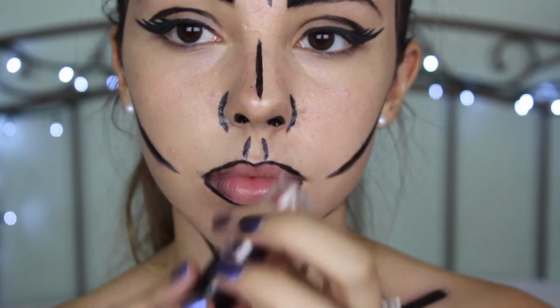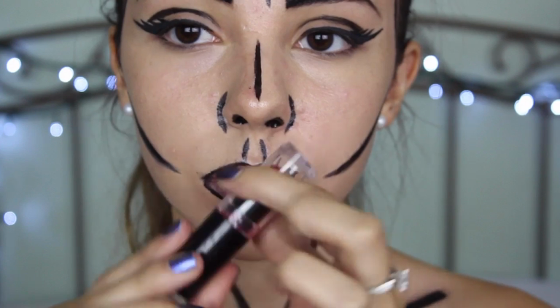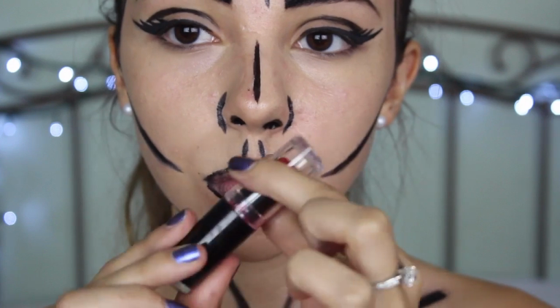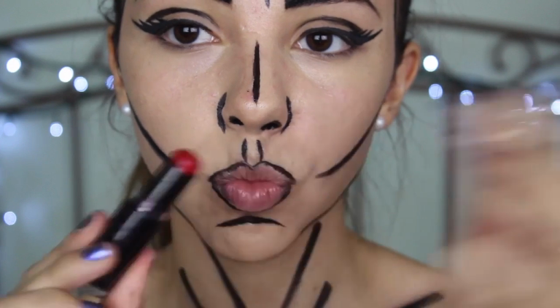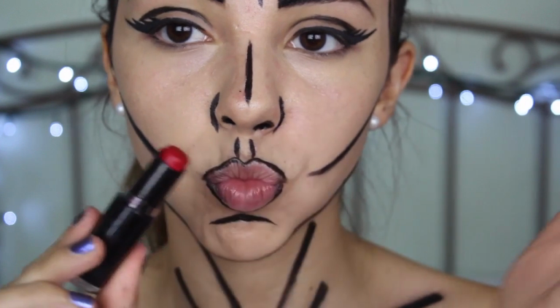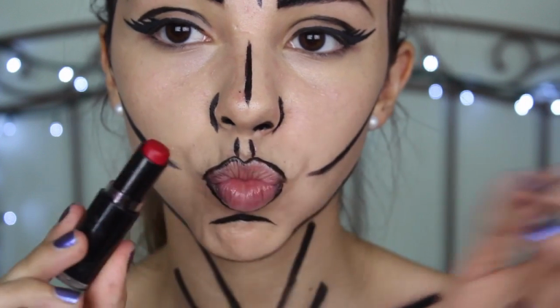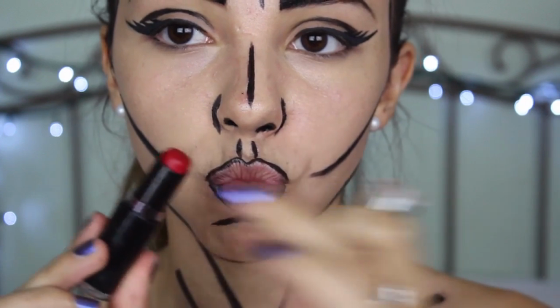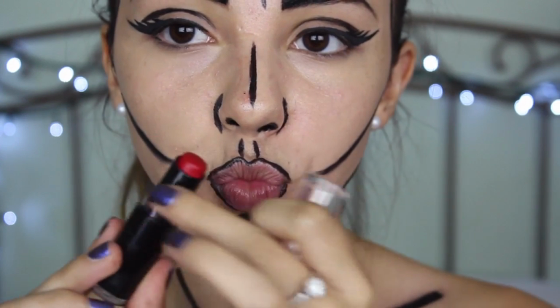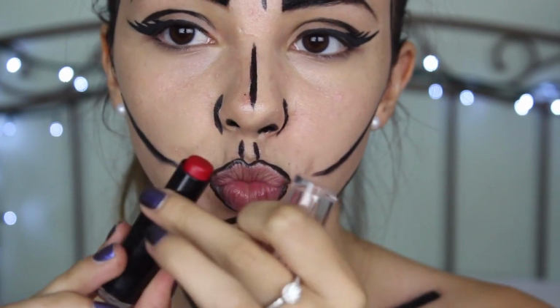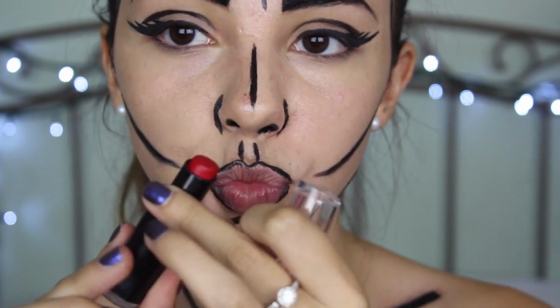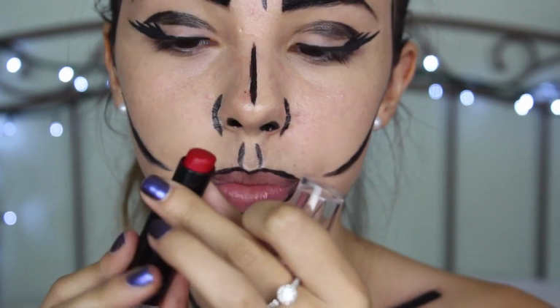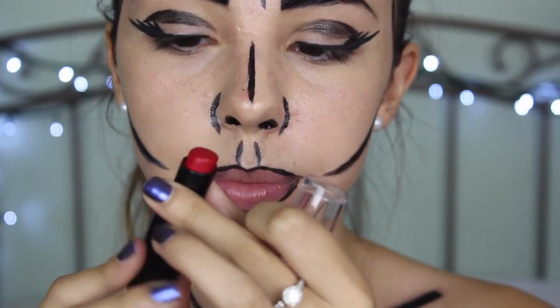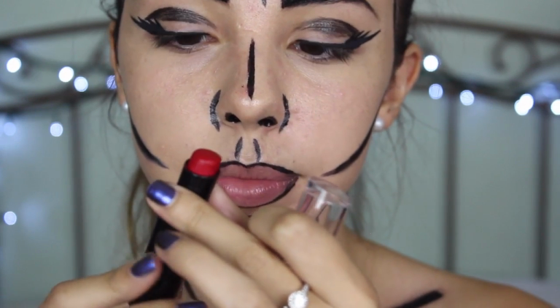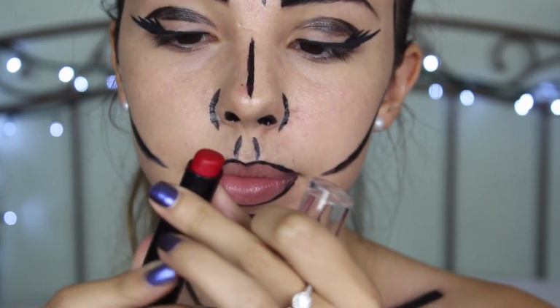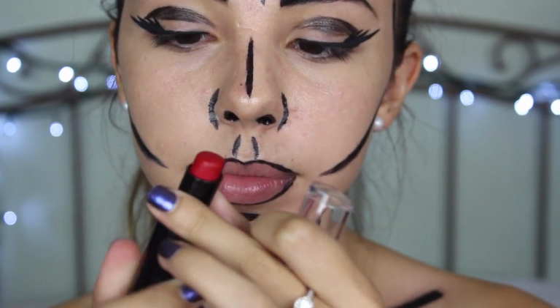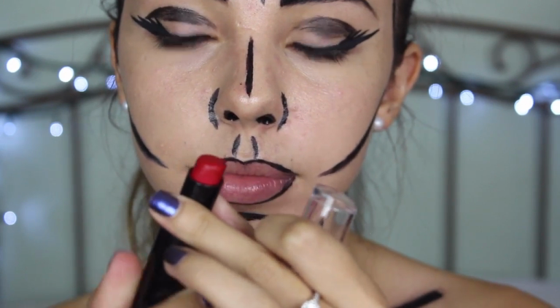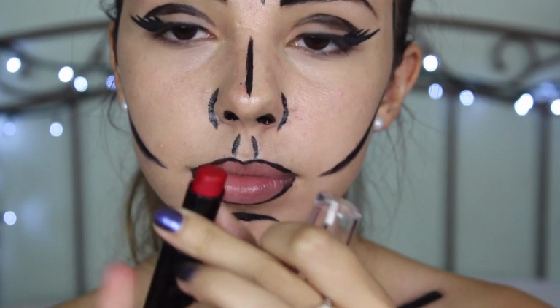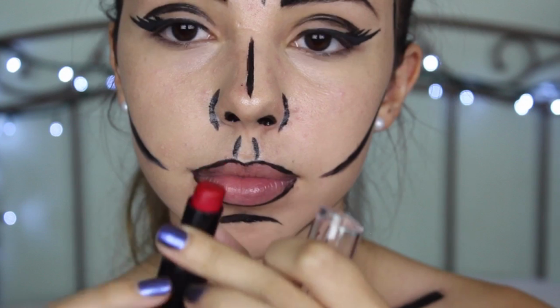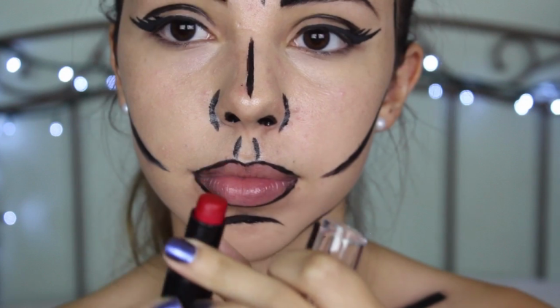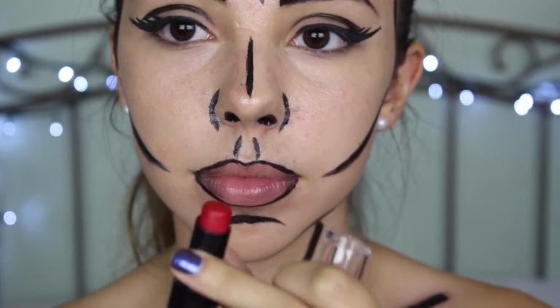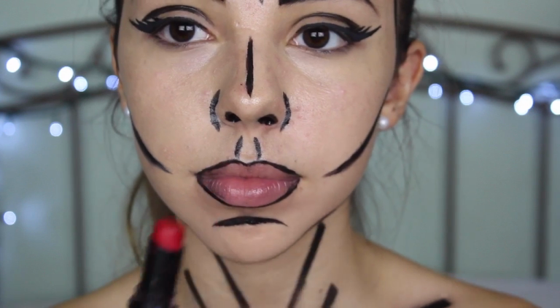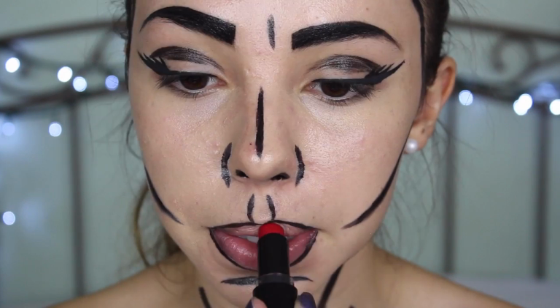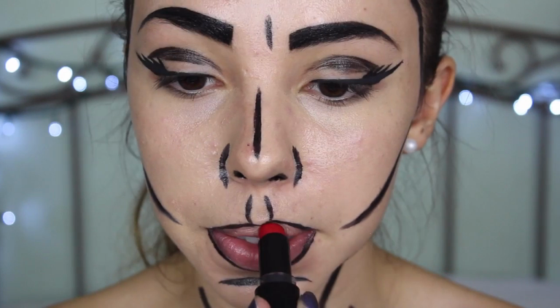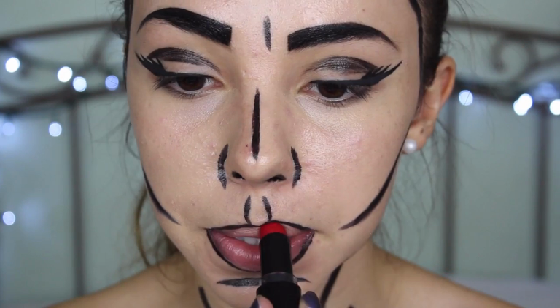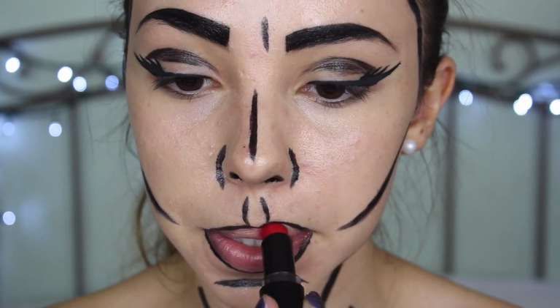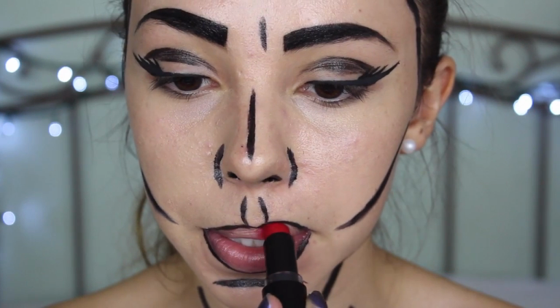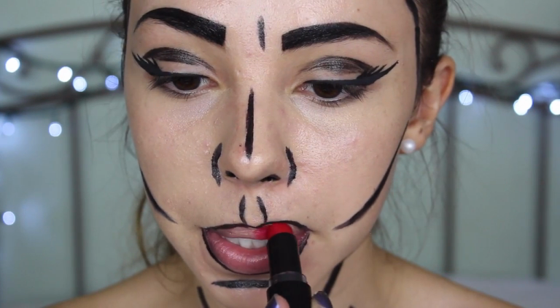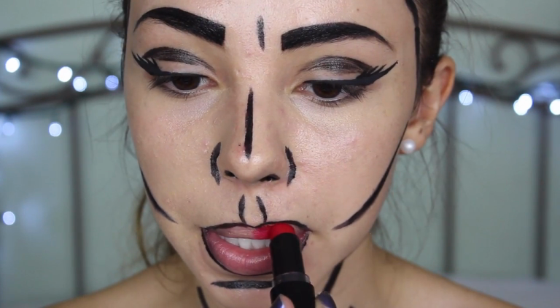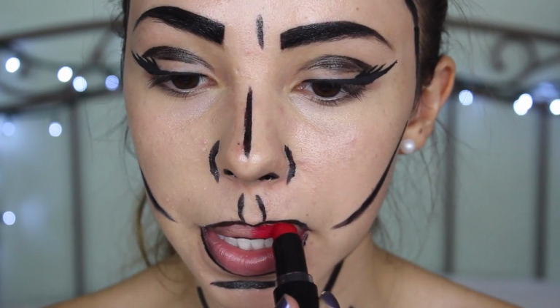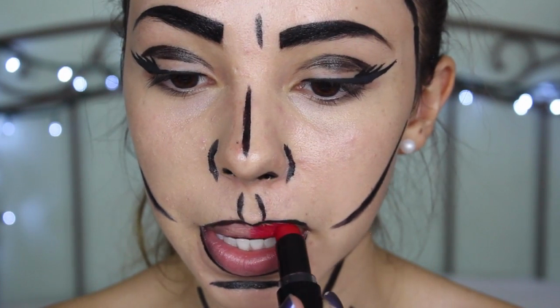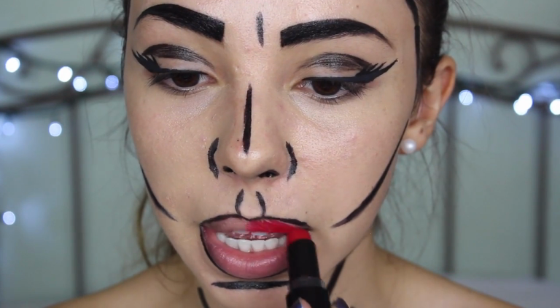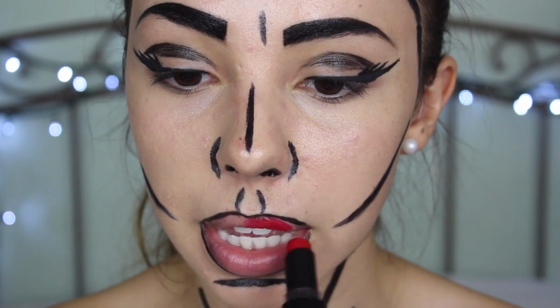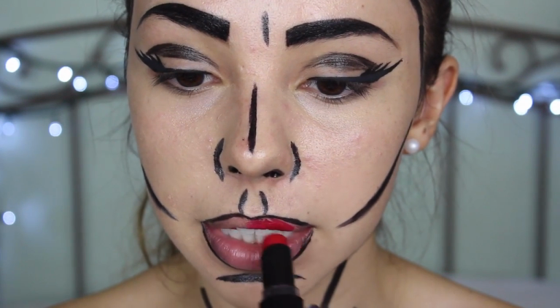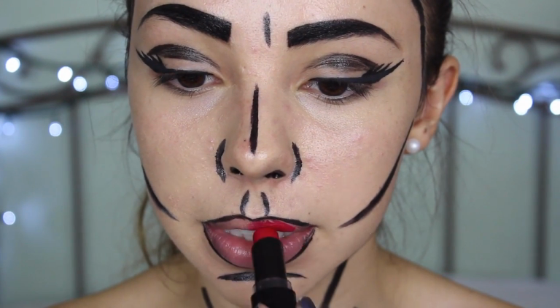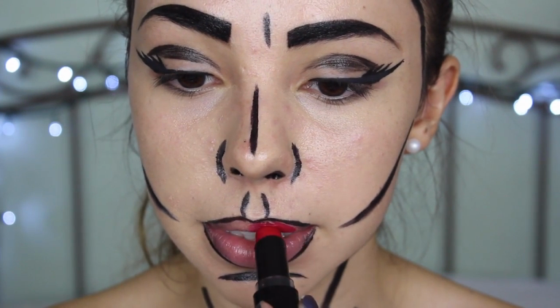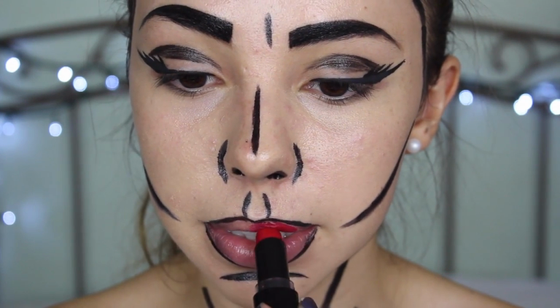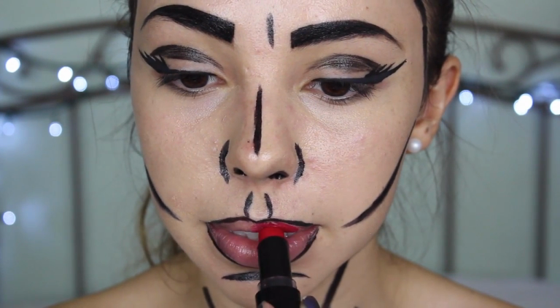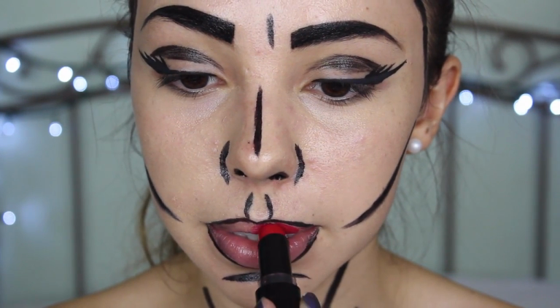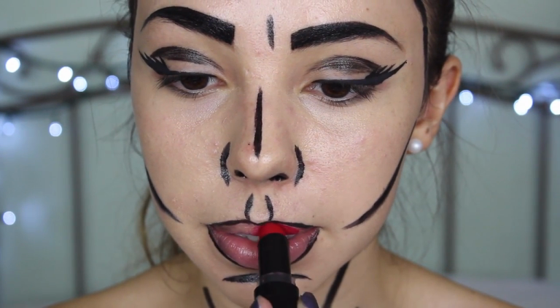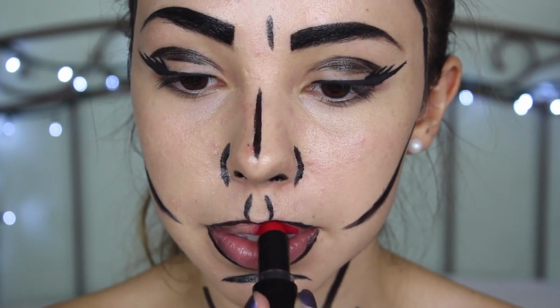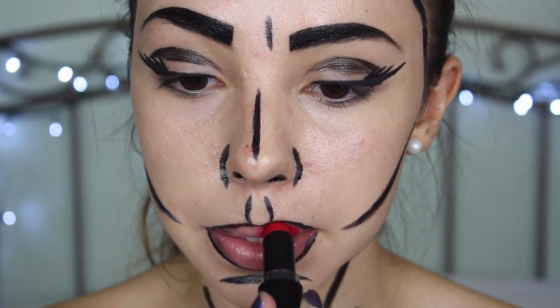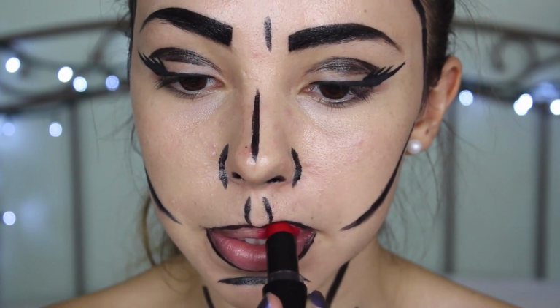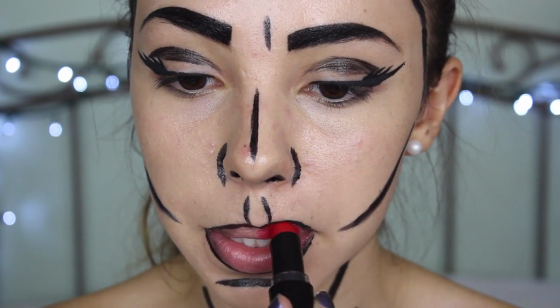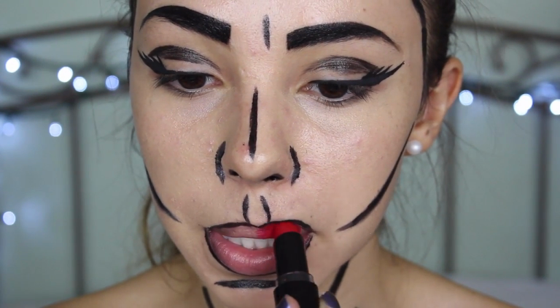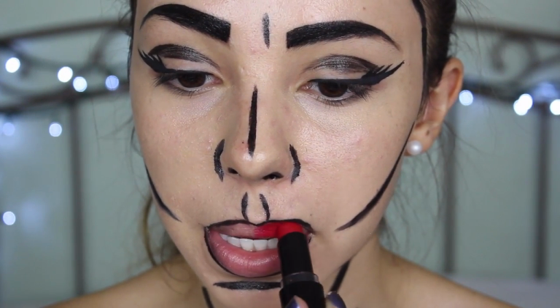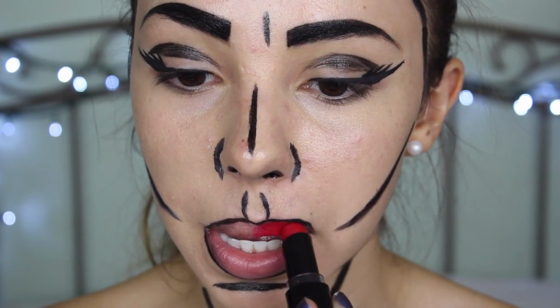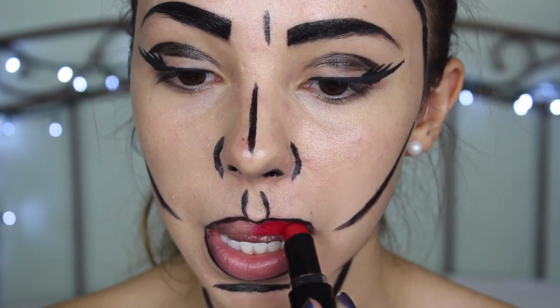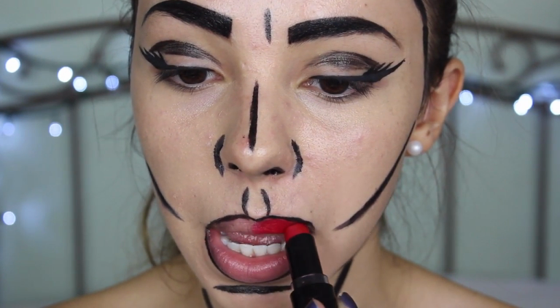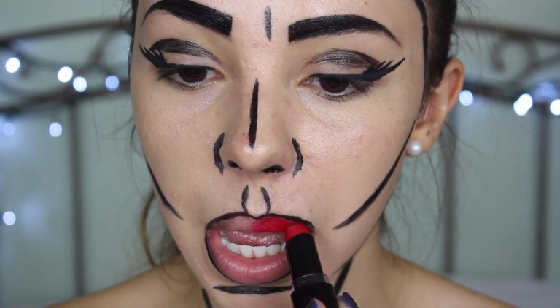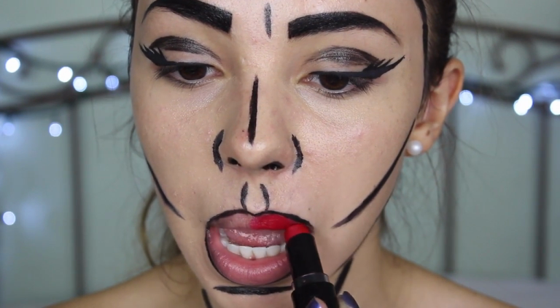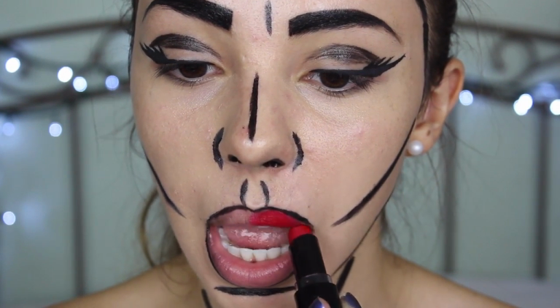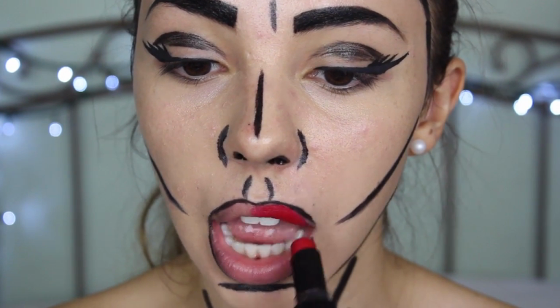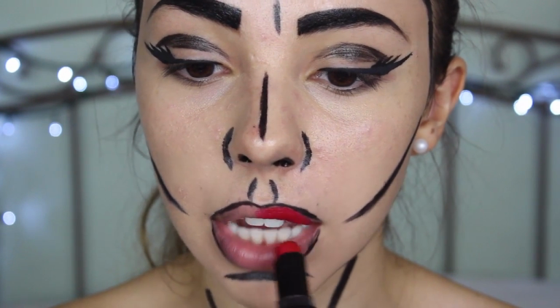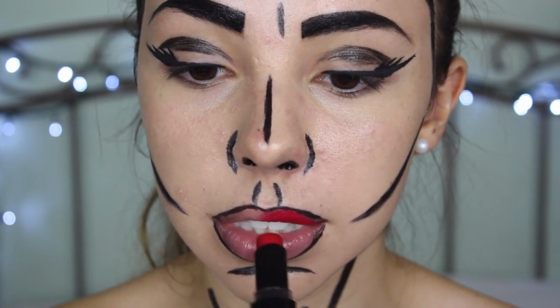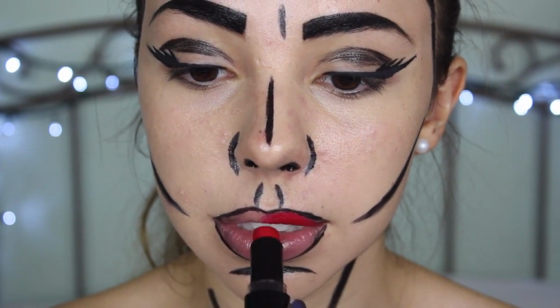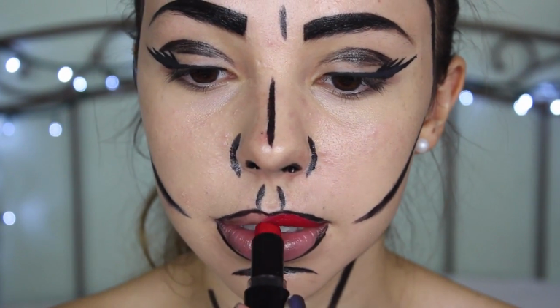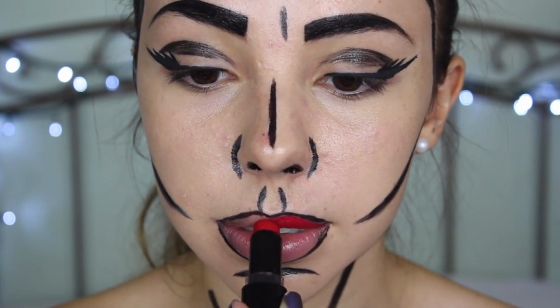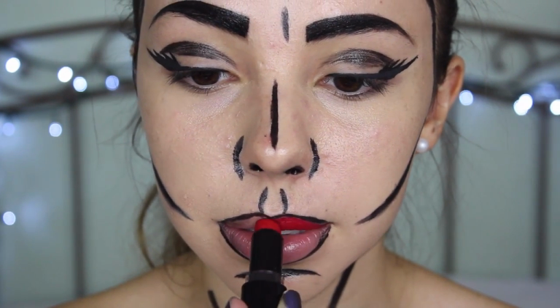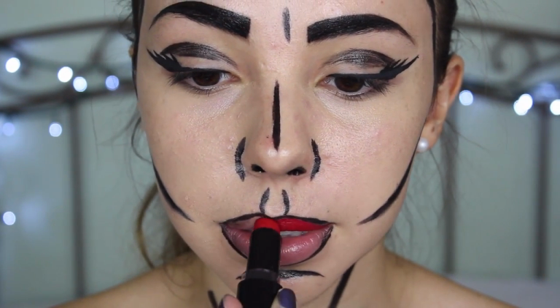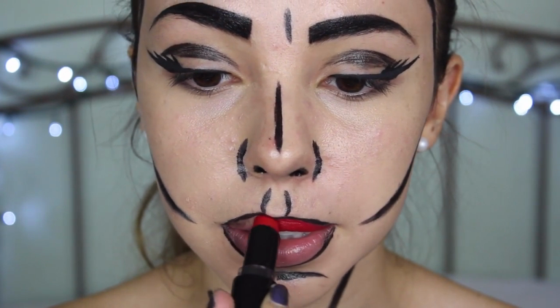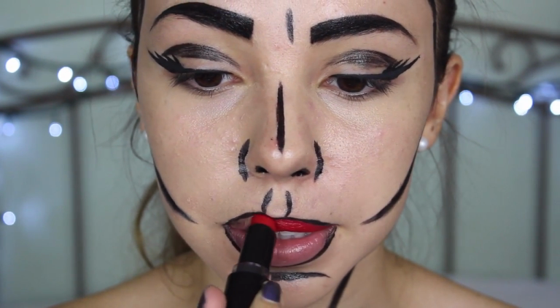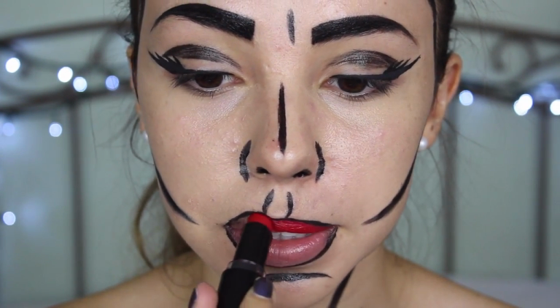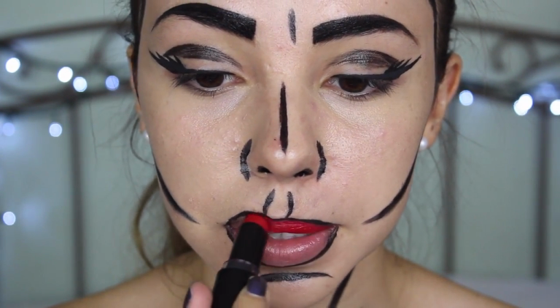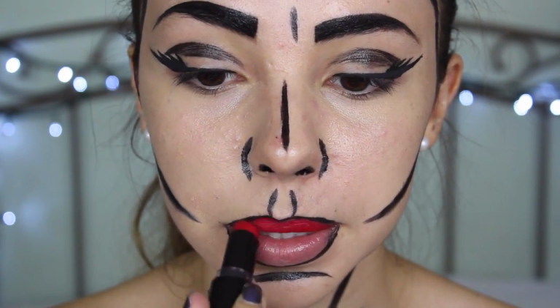Now is the time when you can take your red lipstick — and it doesn't have to be red, it can honestly be any color — and just fill them in as if you would putting on normal lipstick.